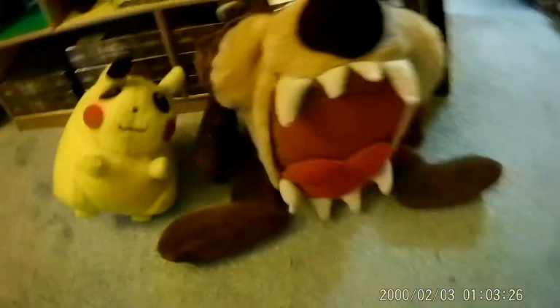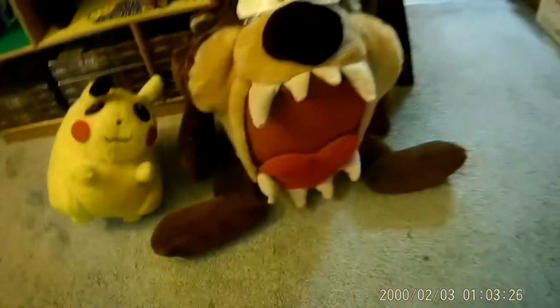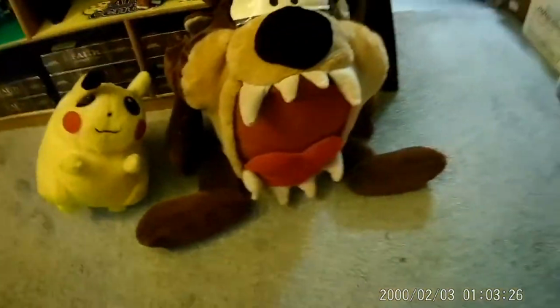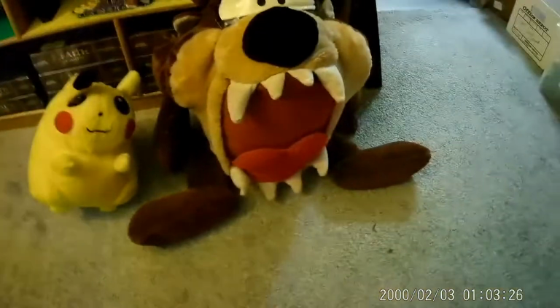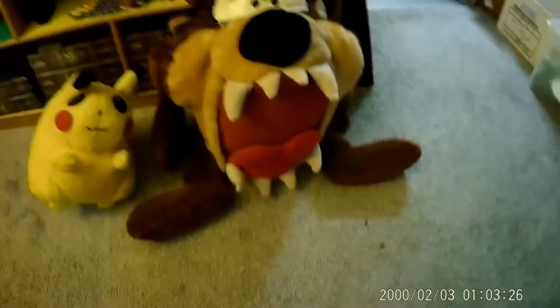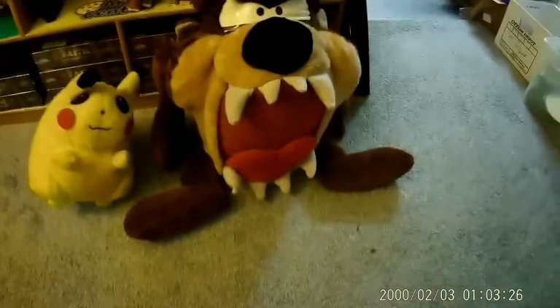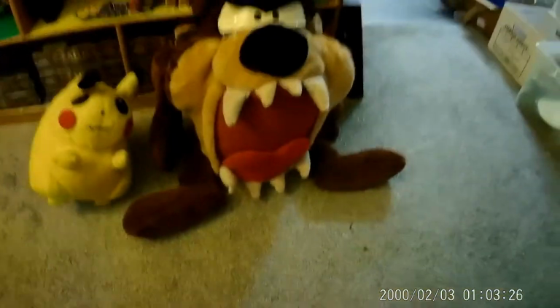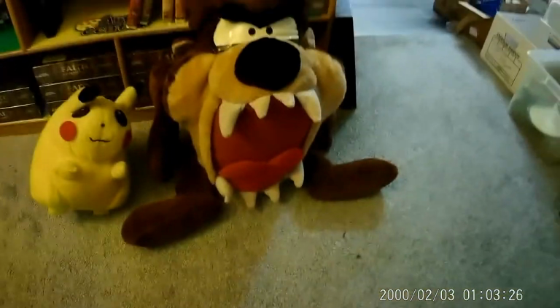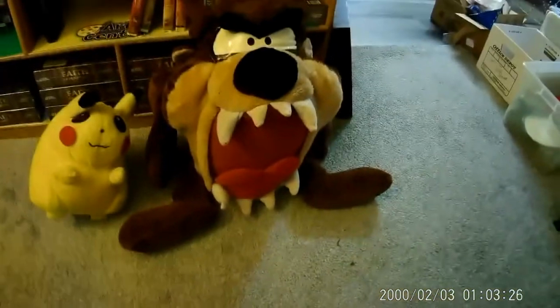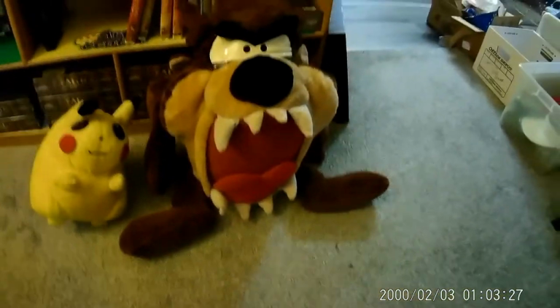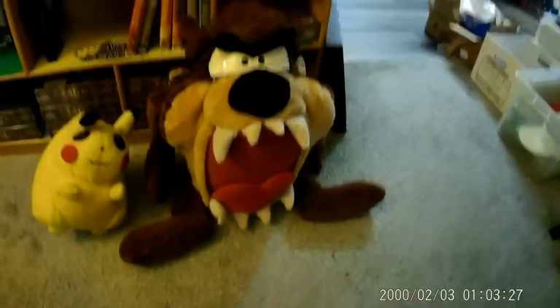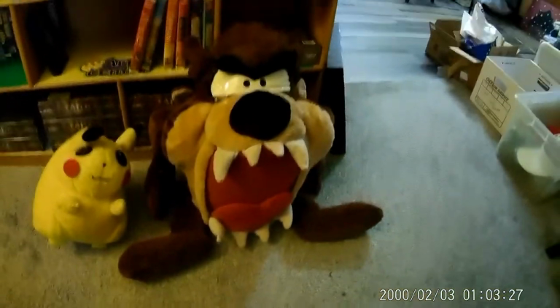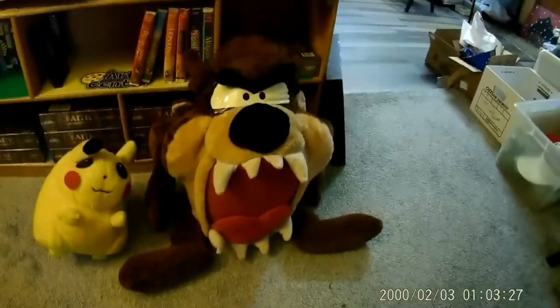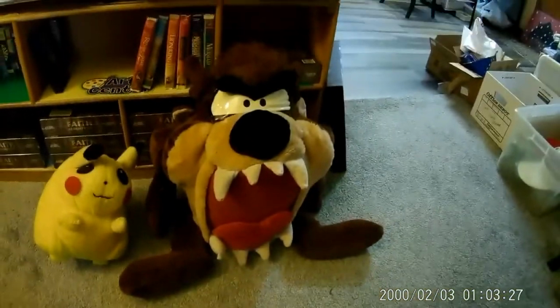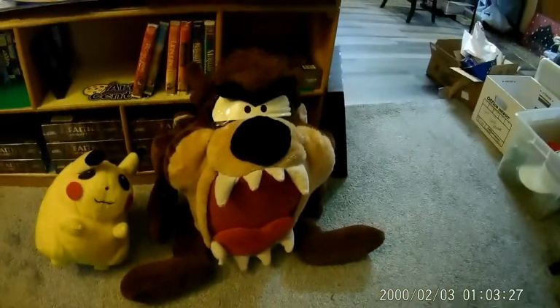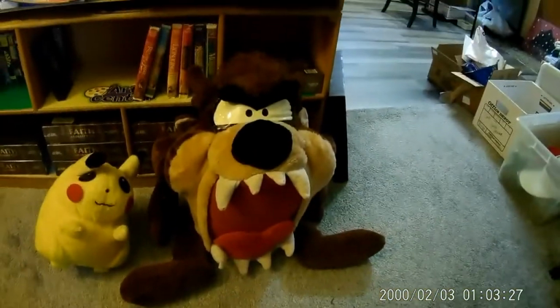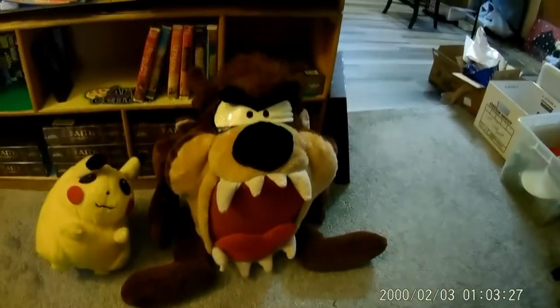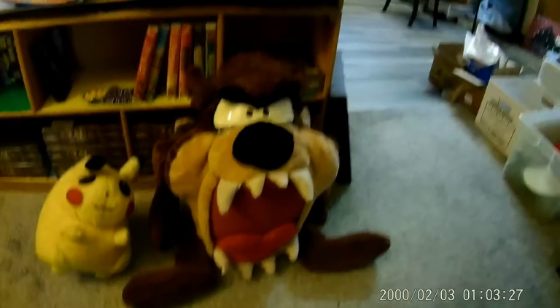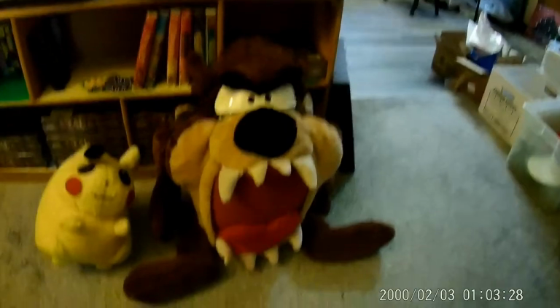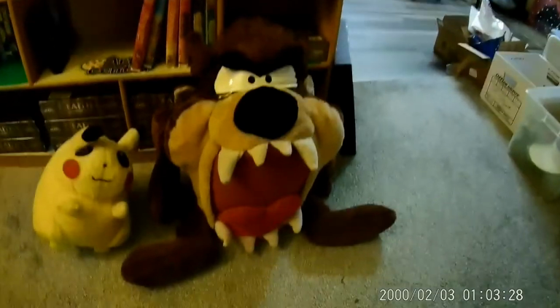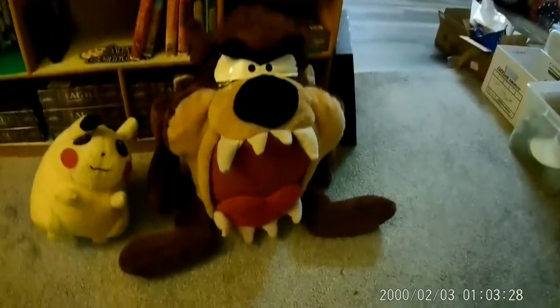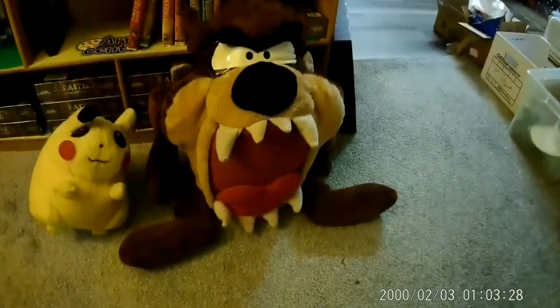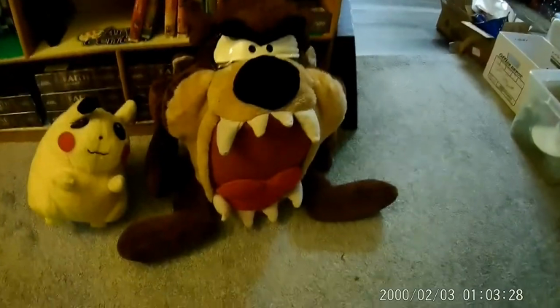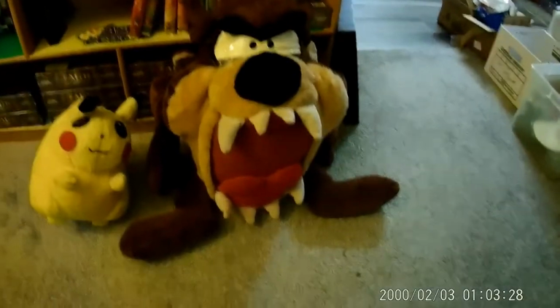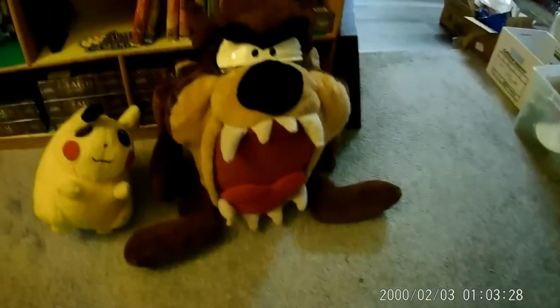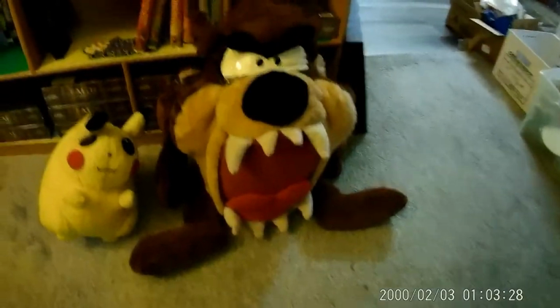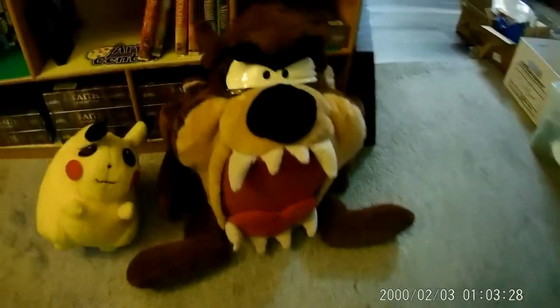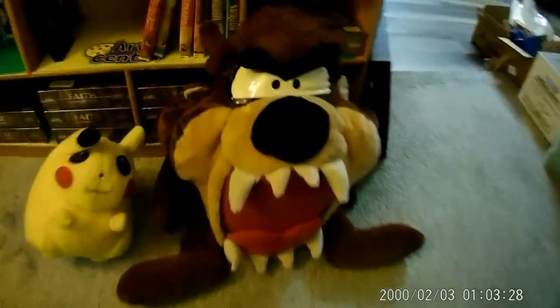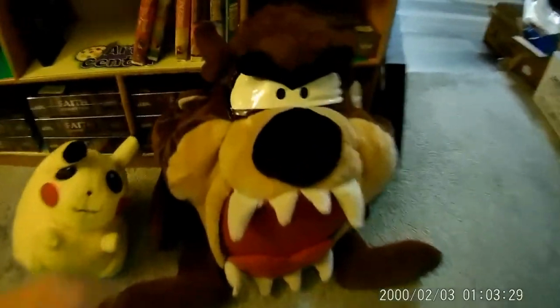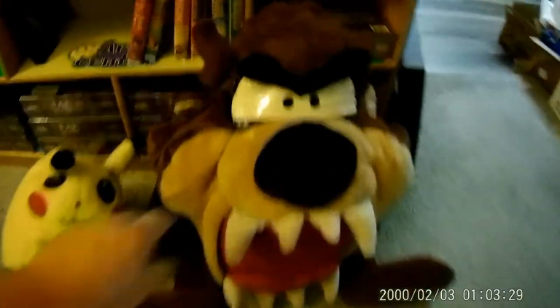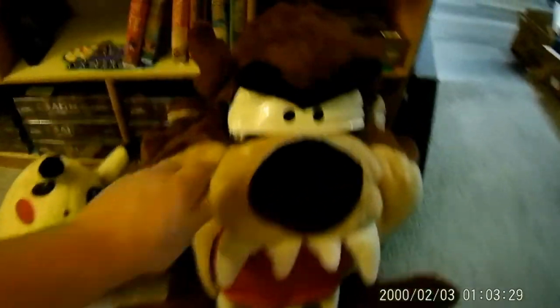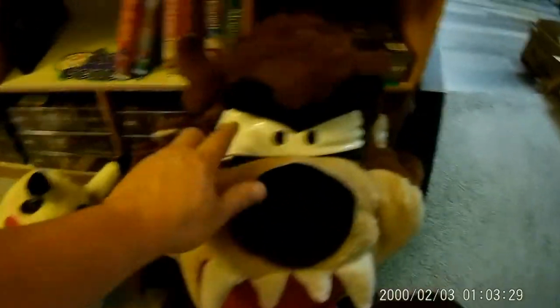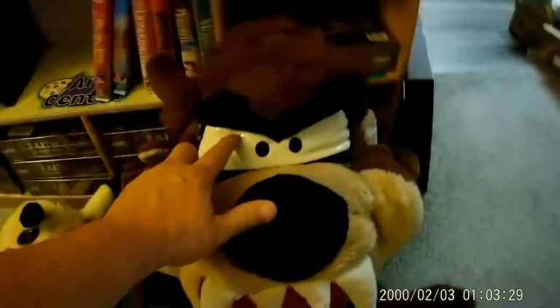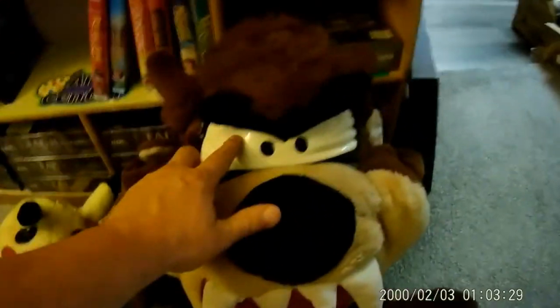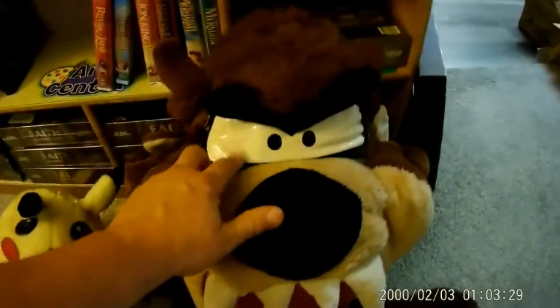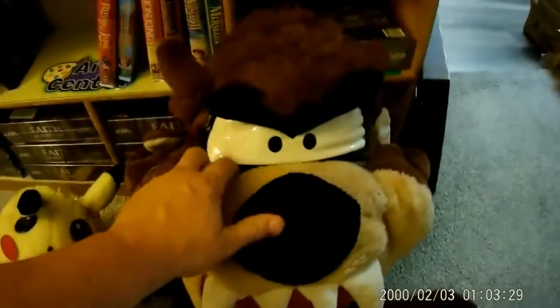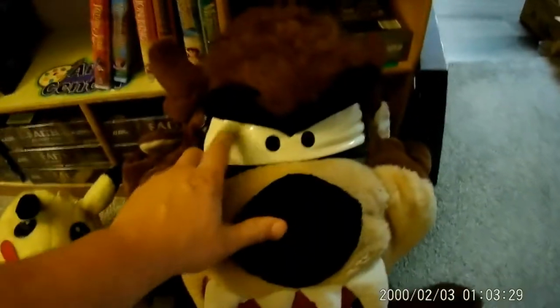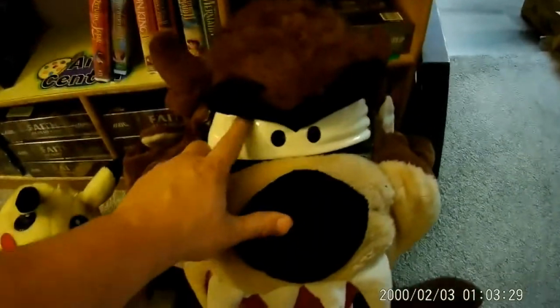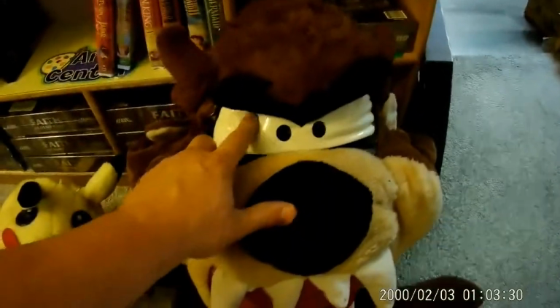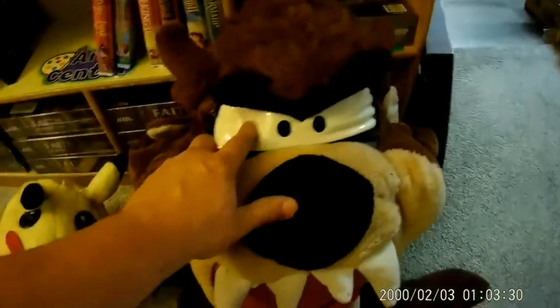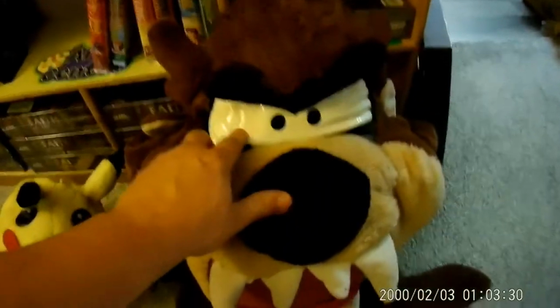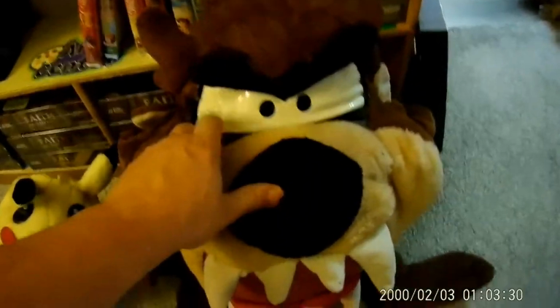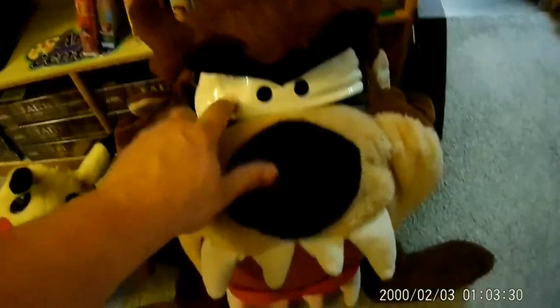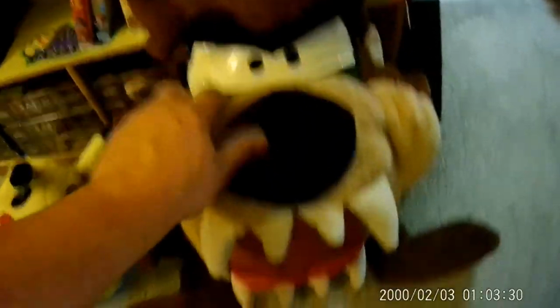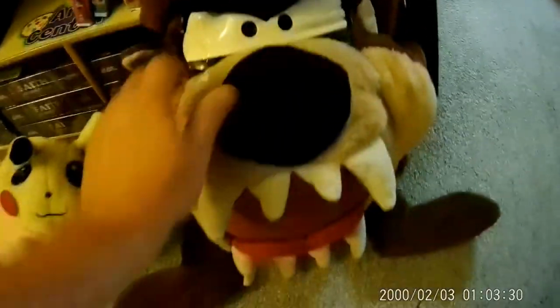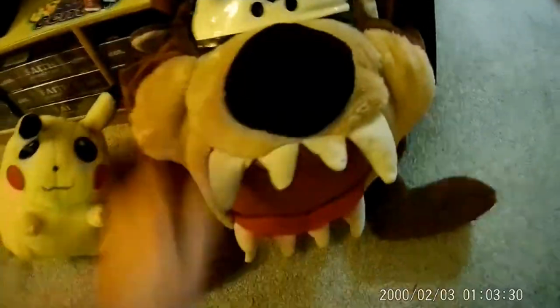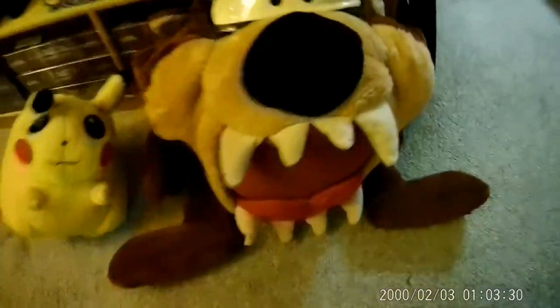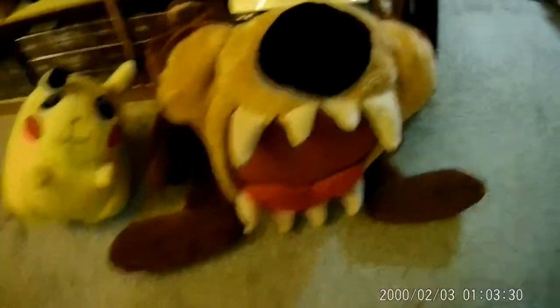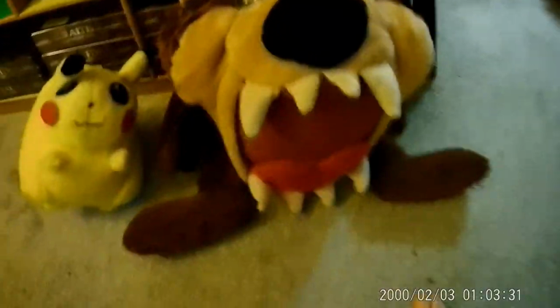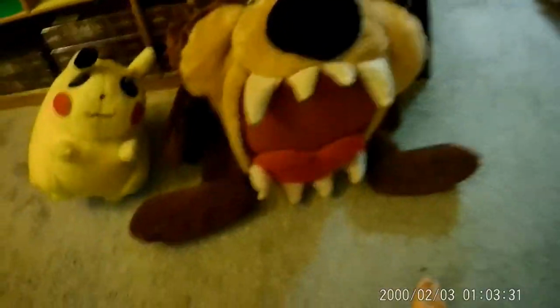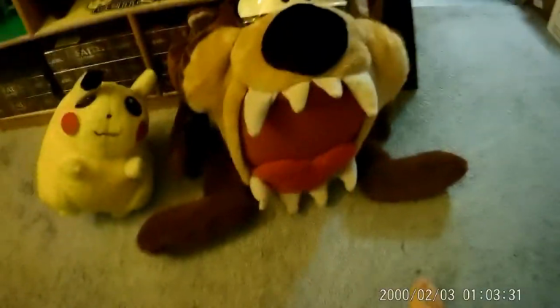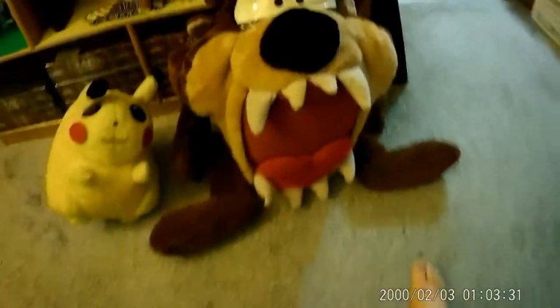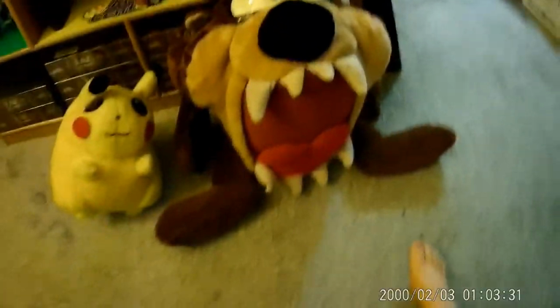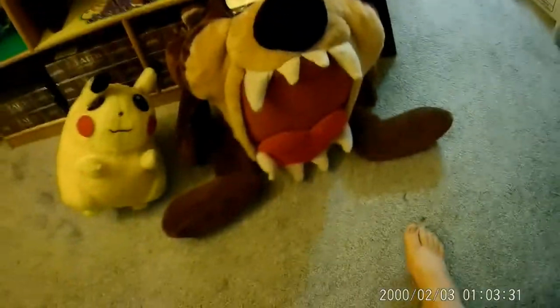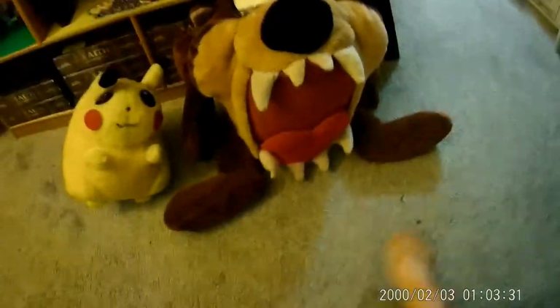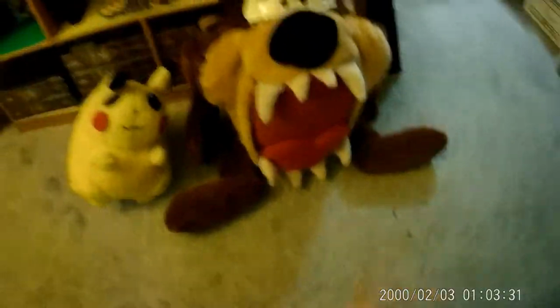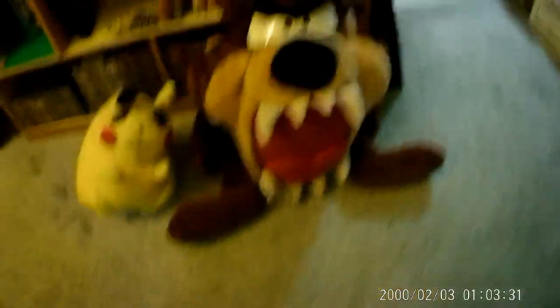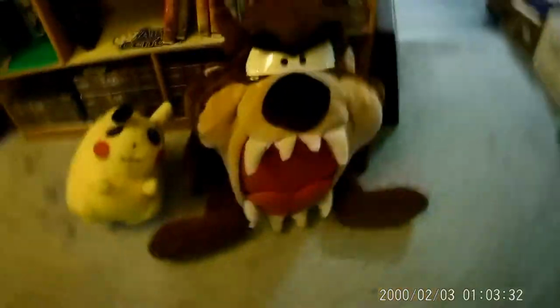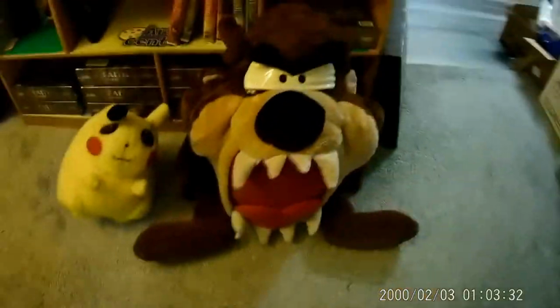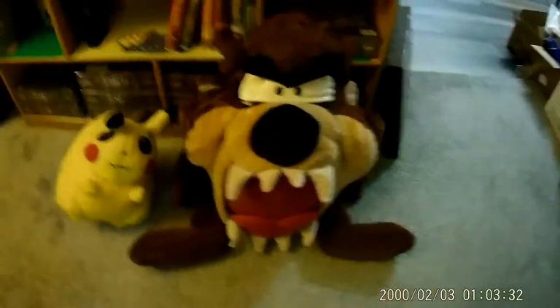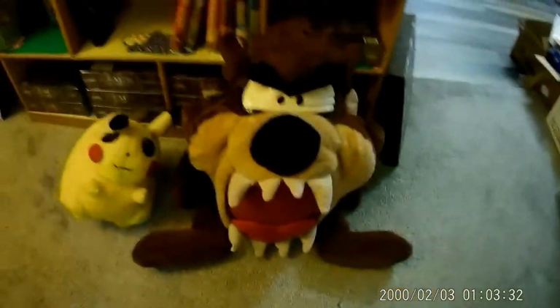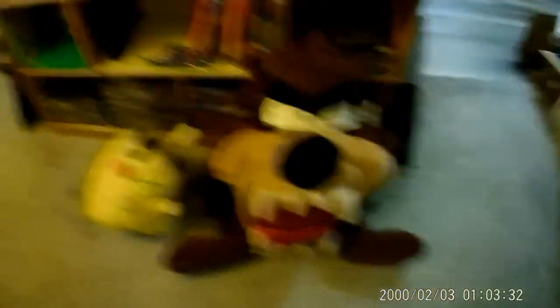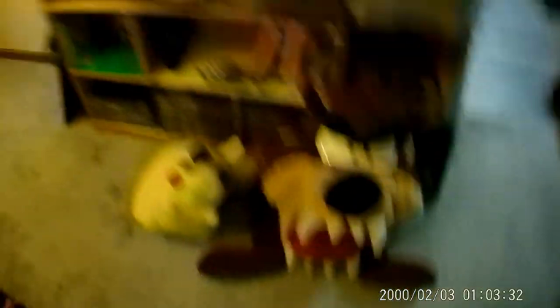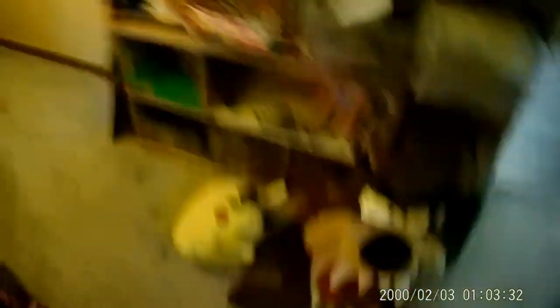Today I also got this fat Pikachu and then this gigantic Taz — it's pretty cool, his eyes are vinyl. Pretty sweet.